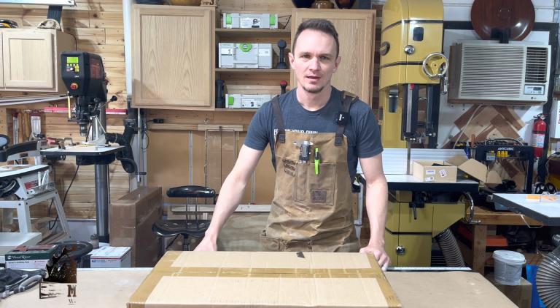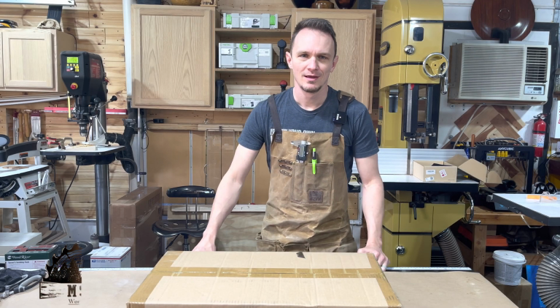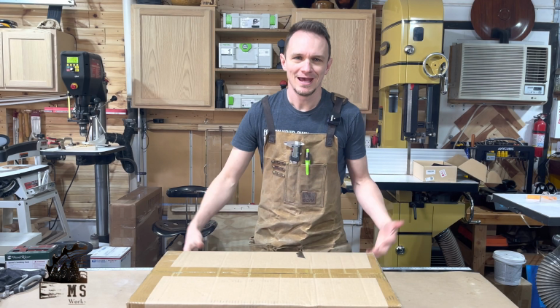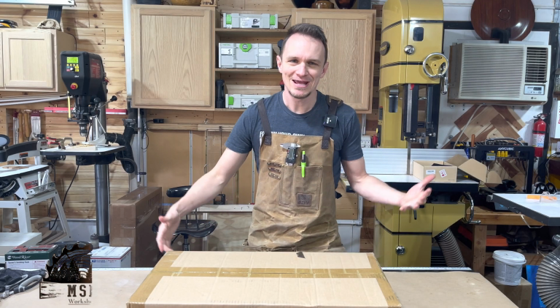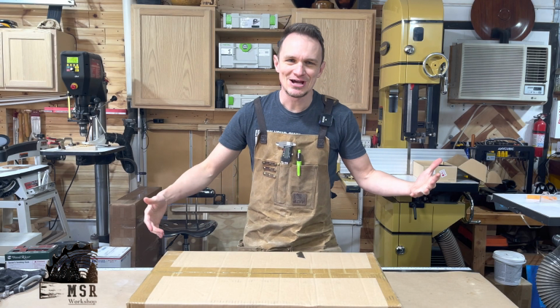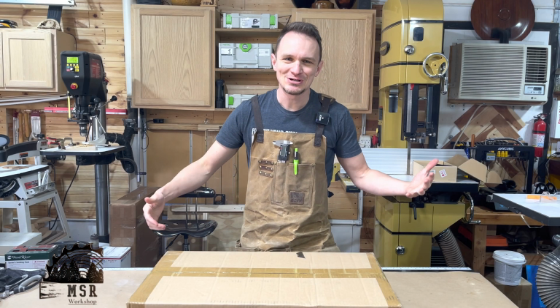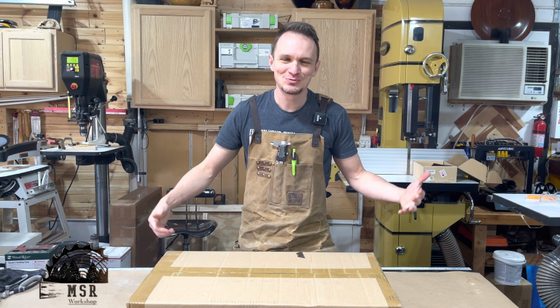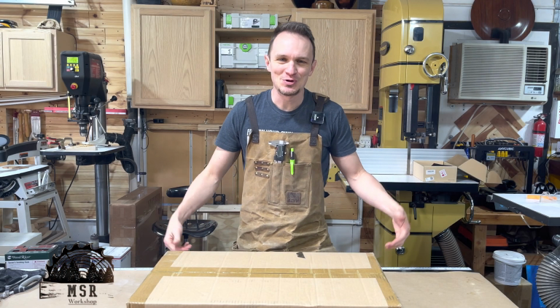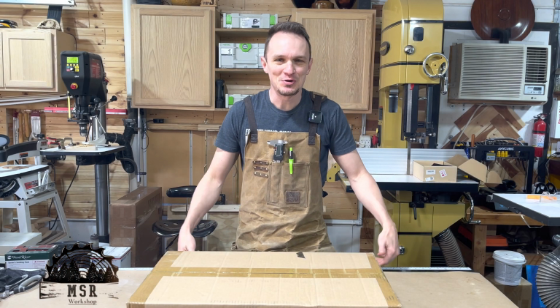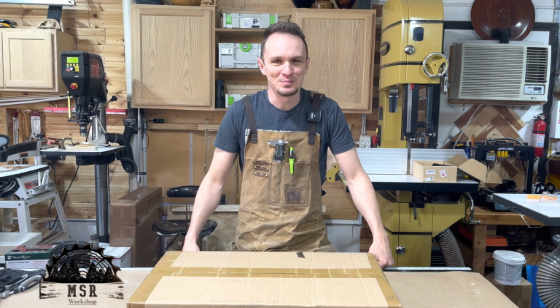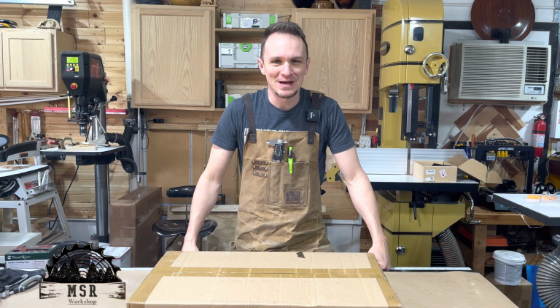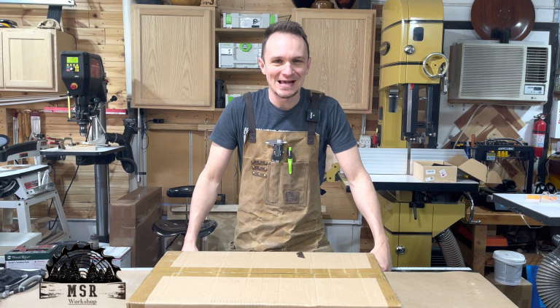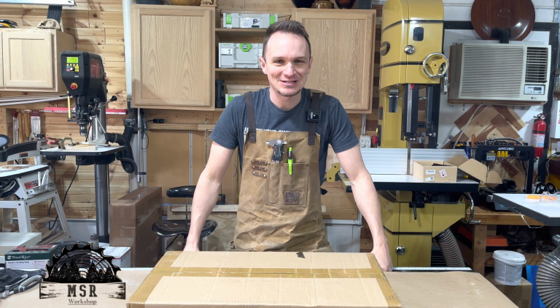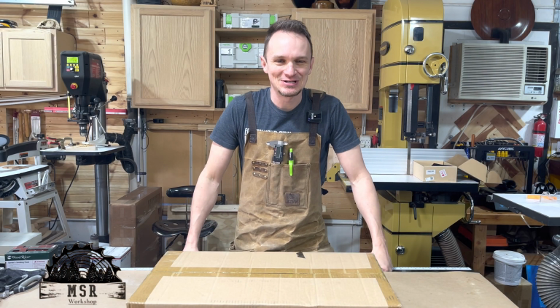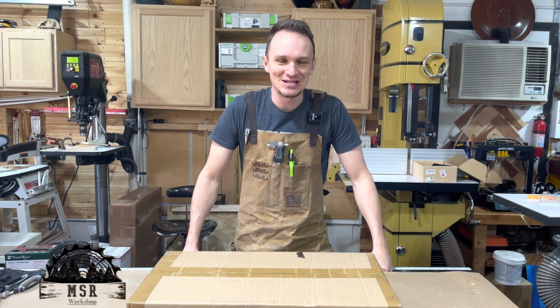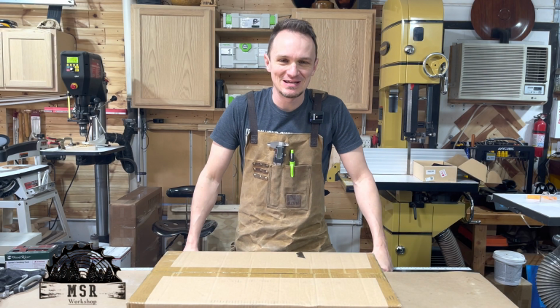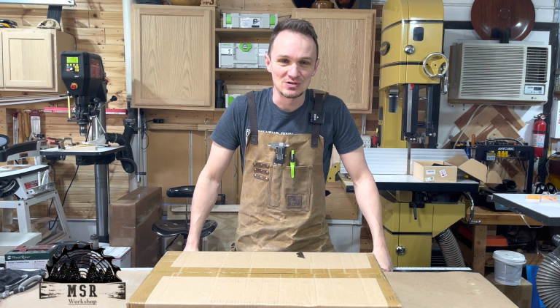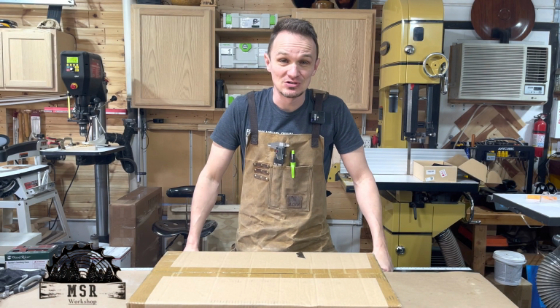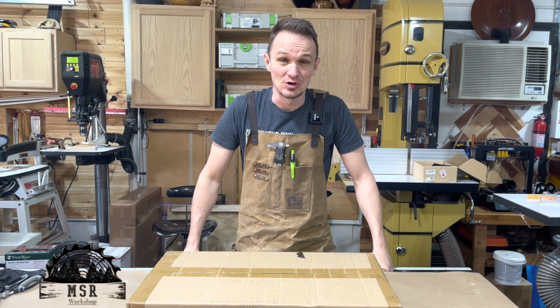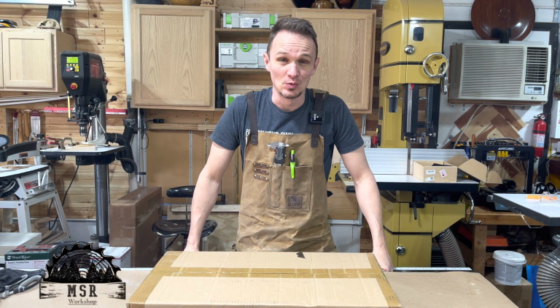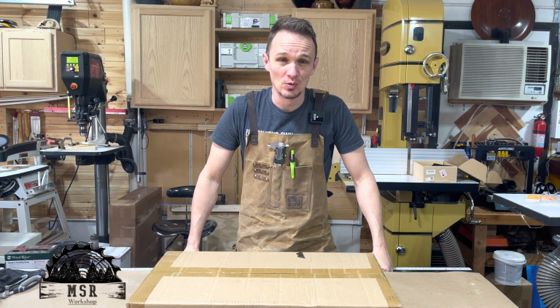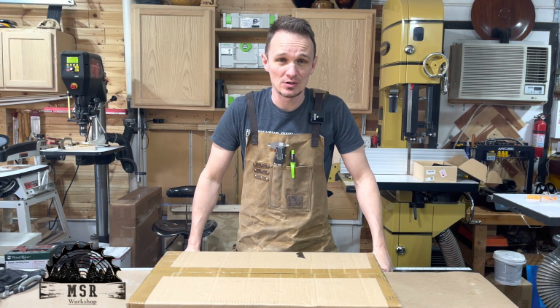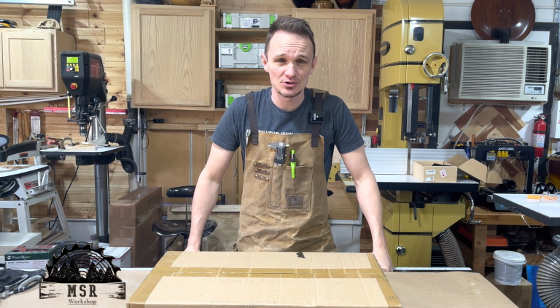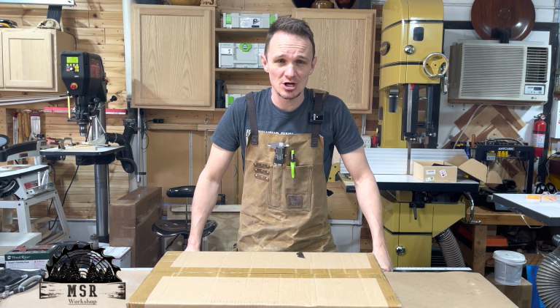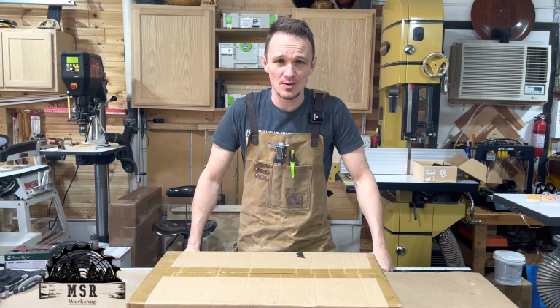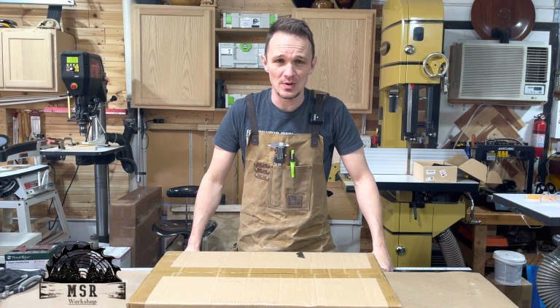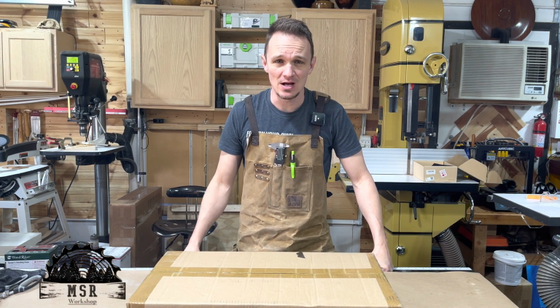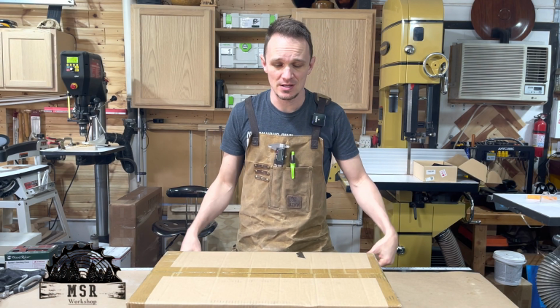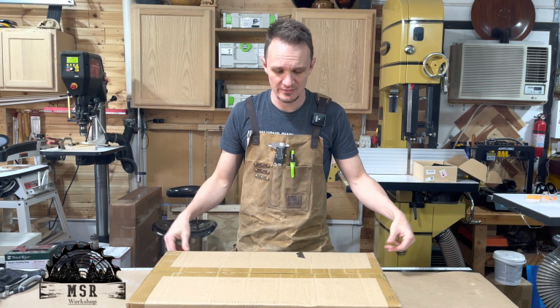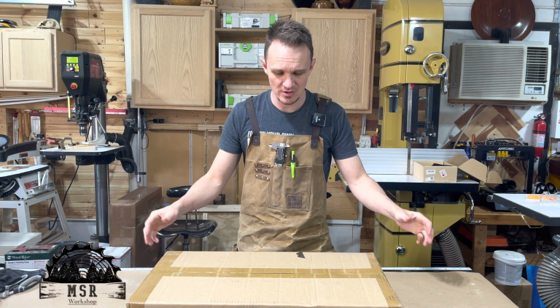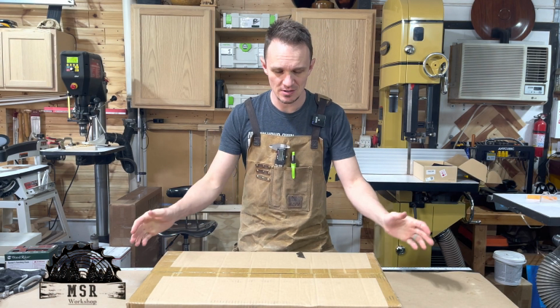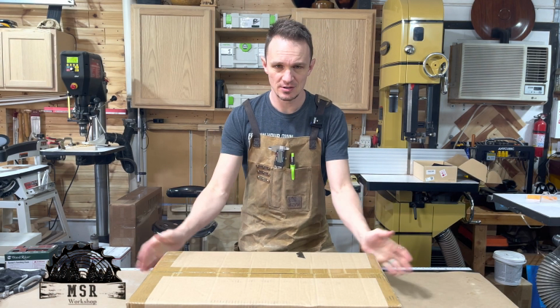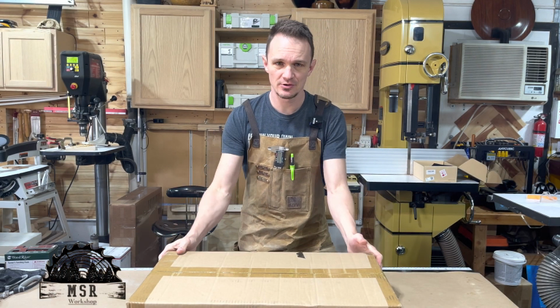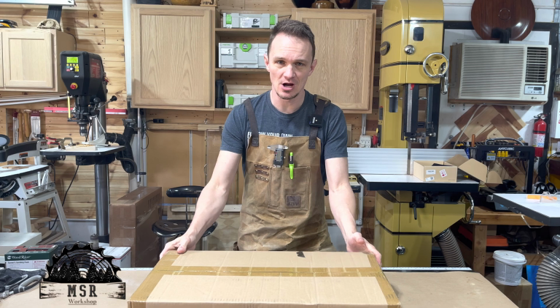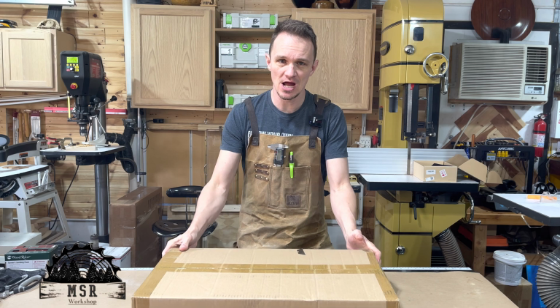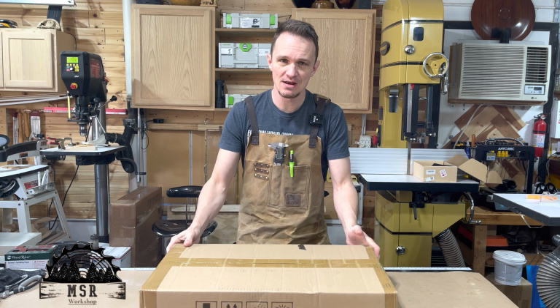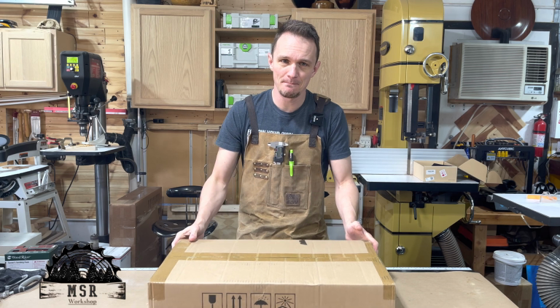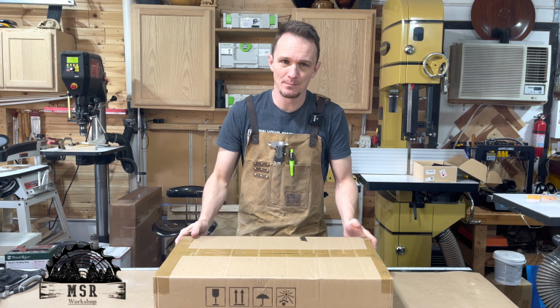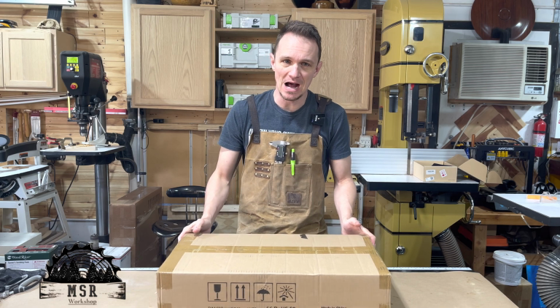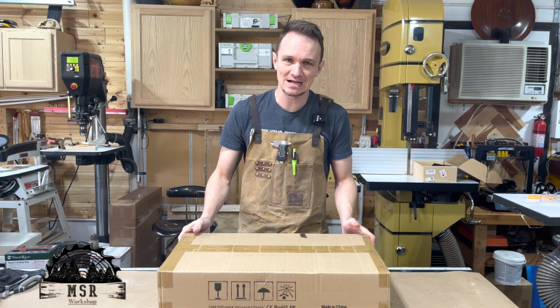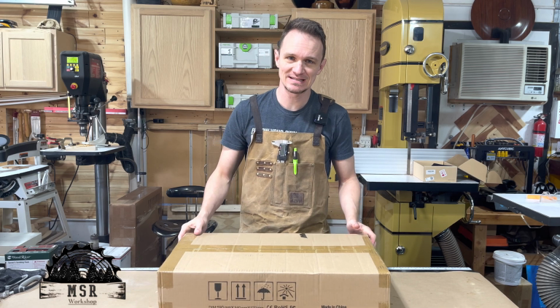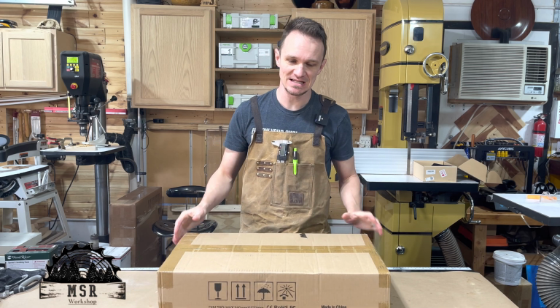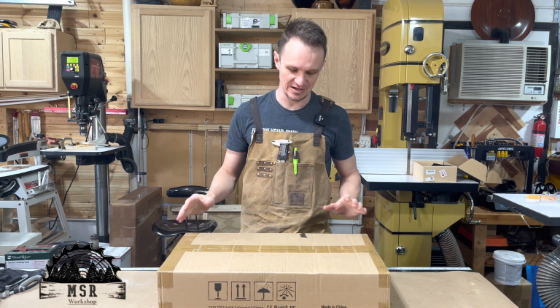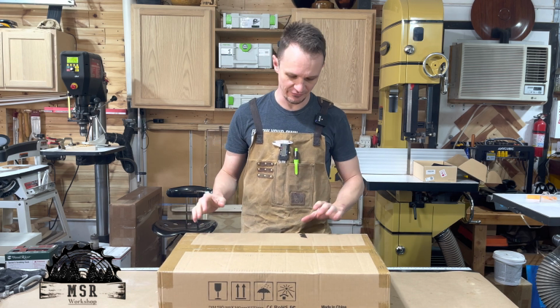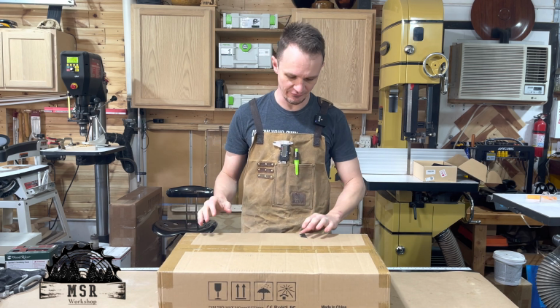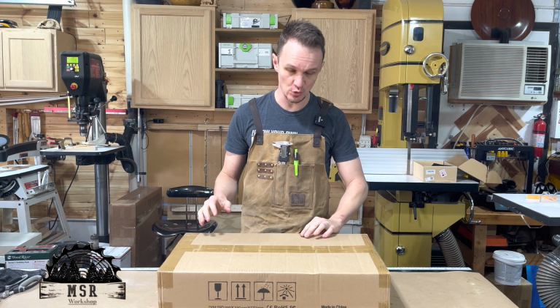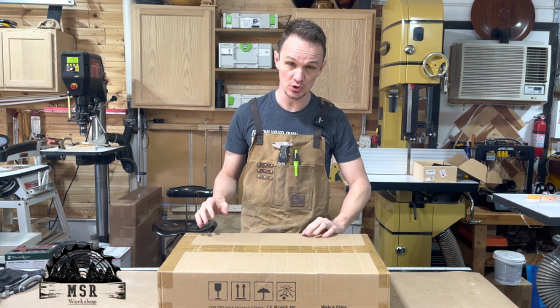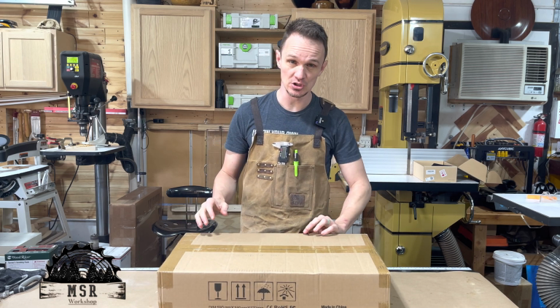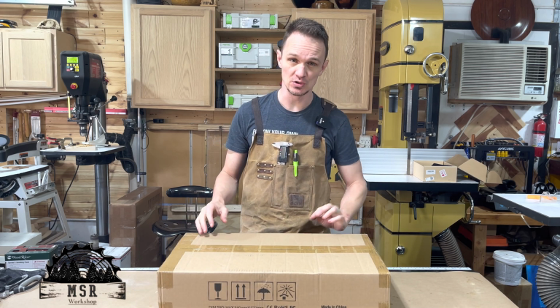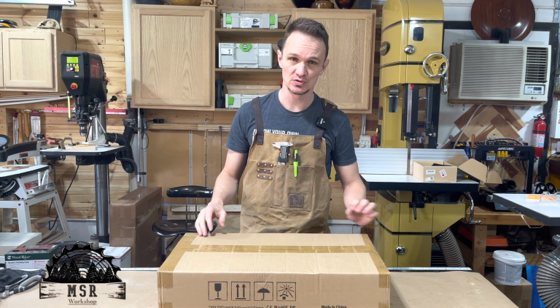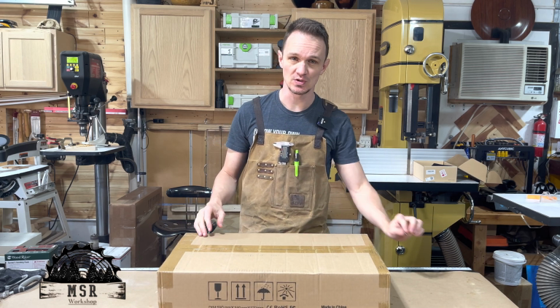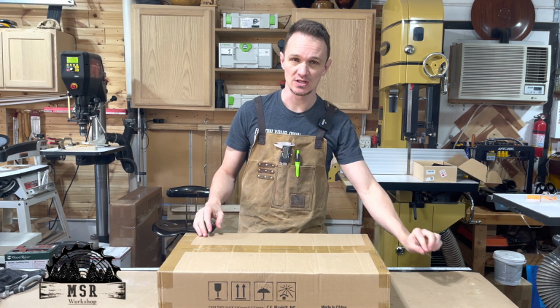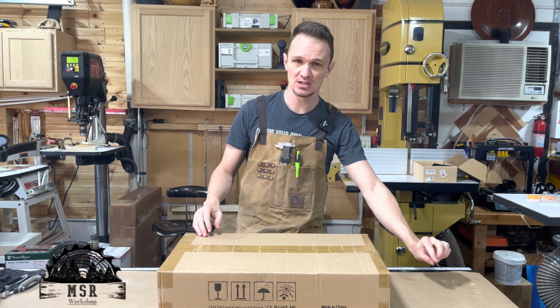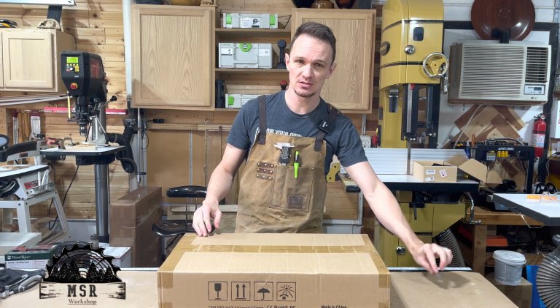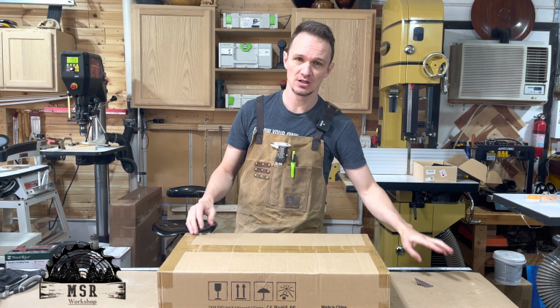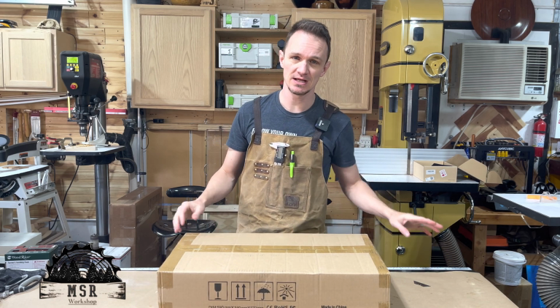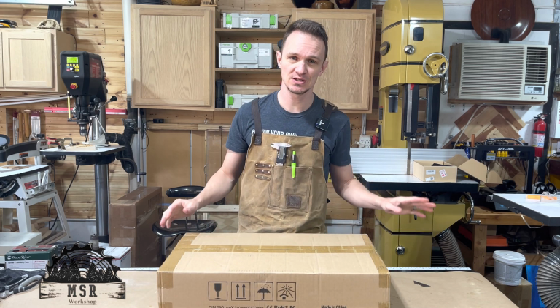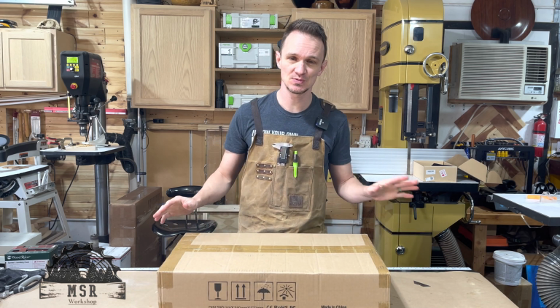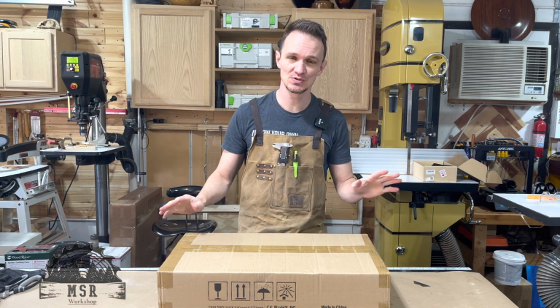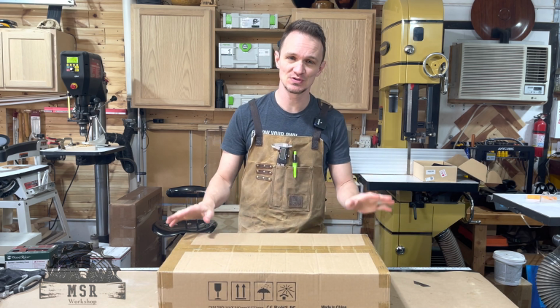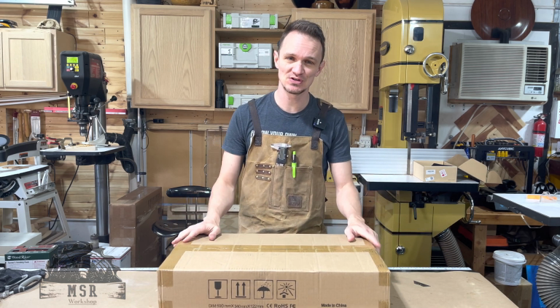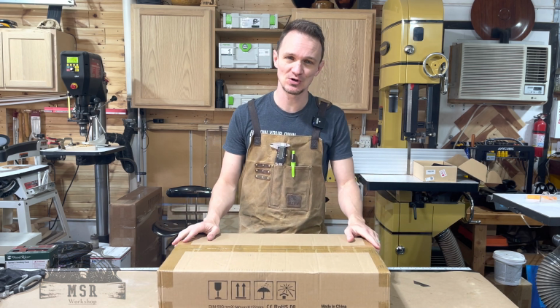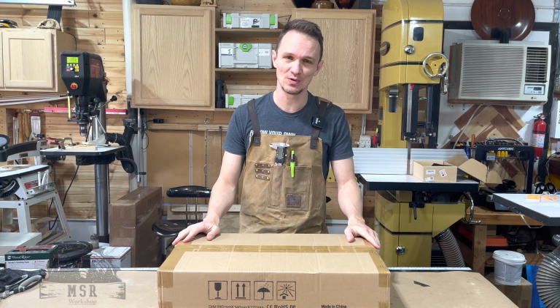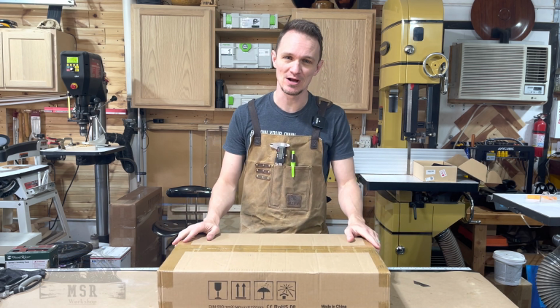Hey guys, welcome back to the MSR workshop. I have got another unboxing for you, so I think you'll like this one, so stick around.